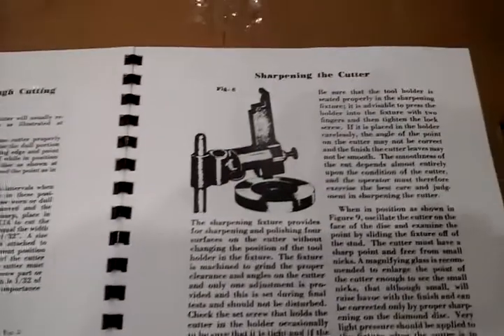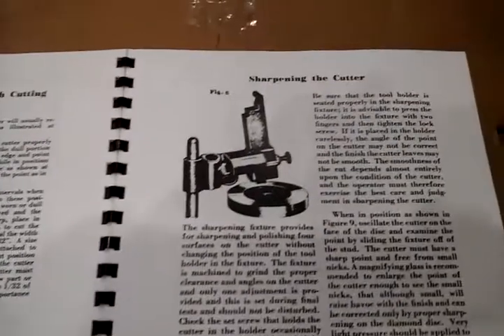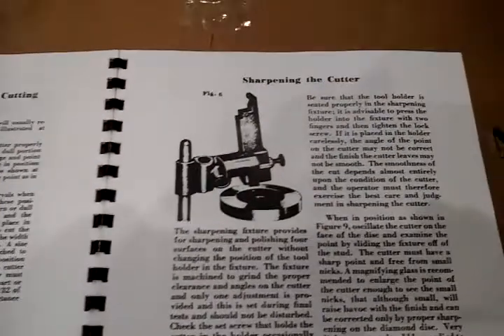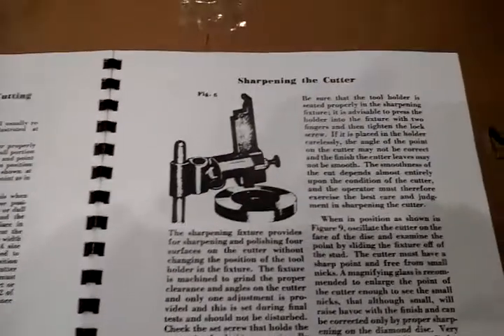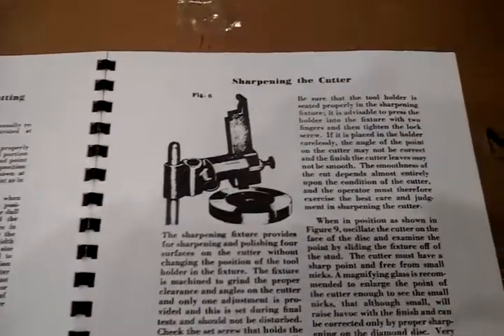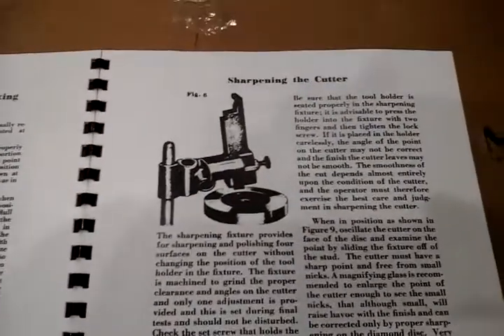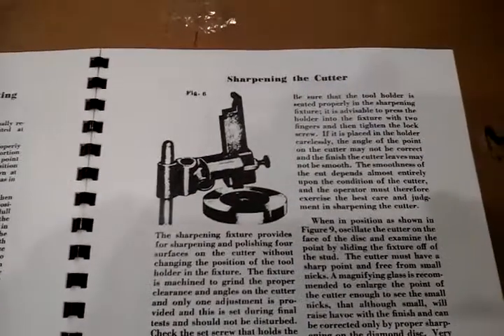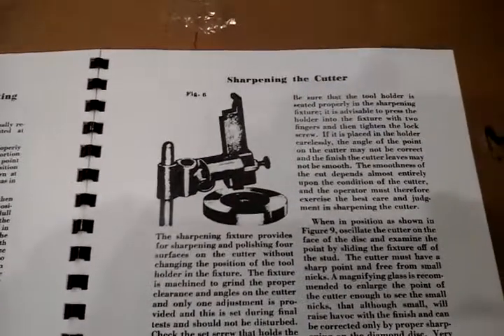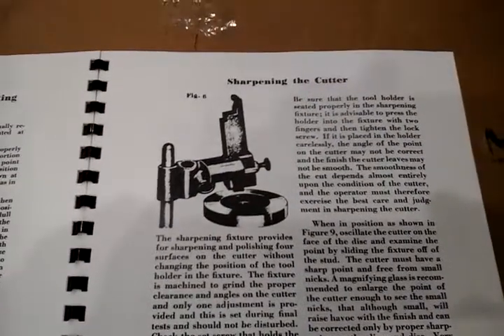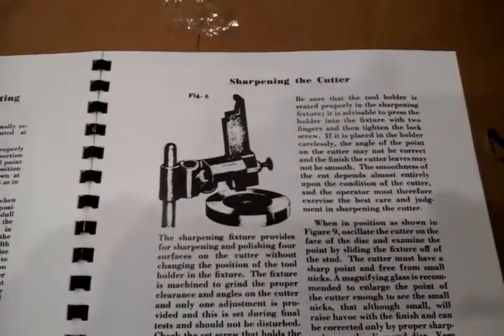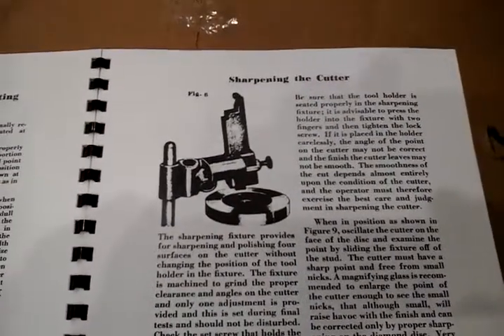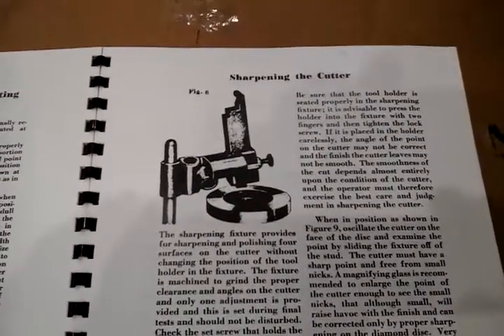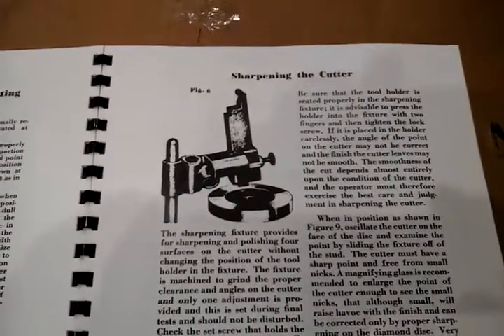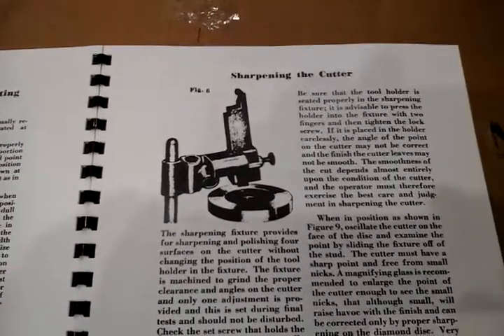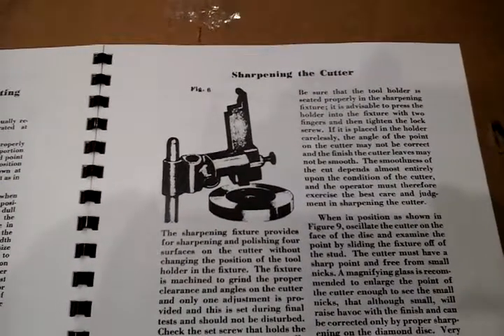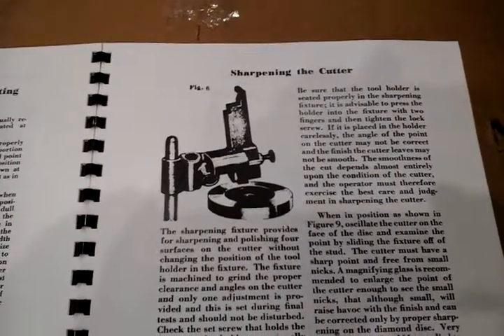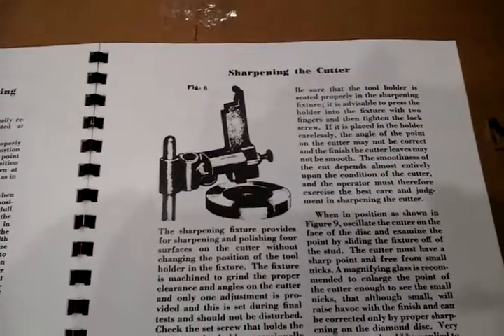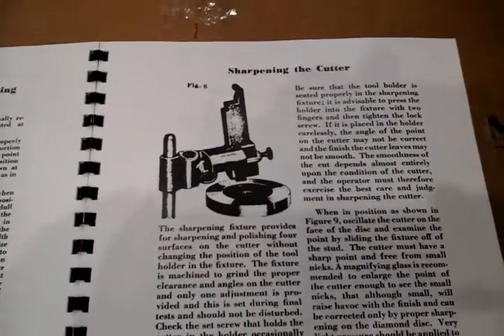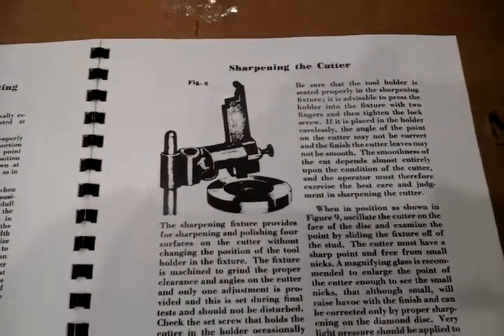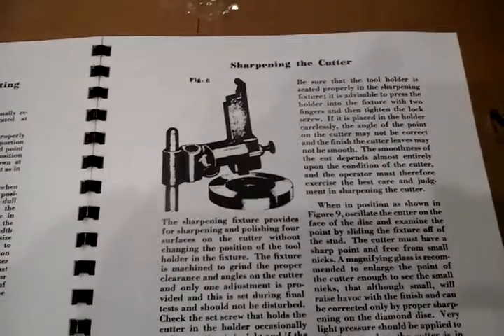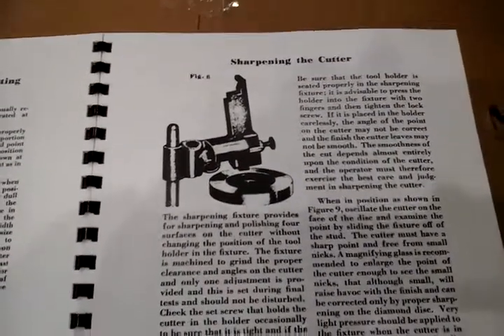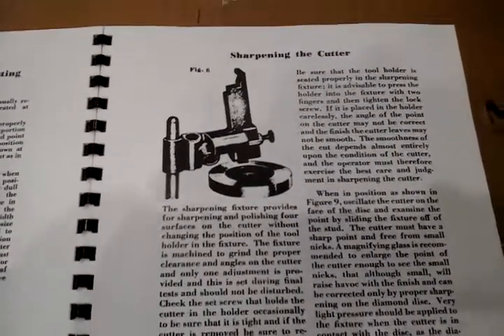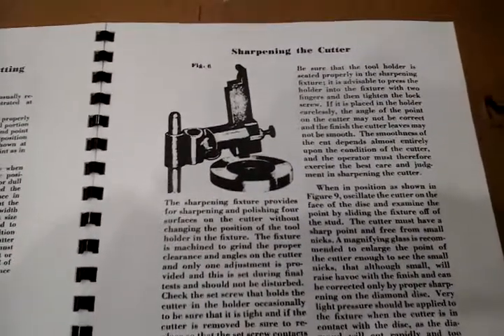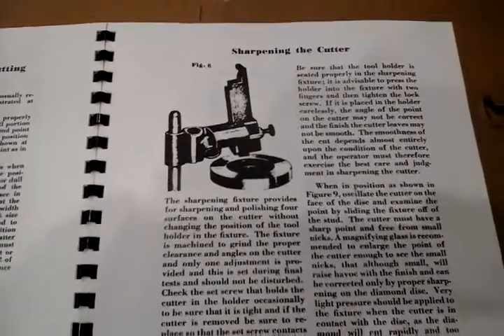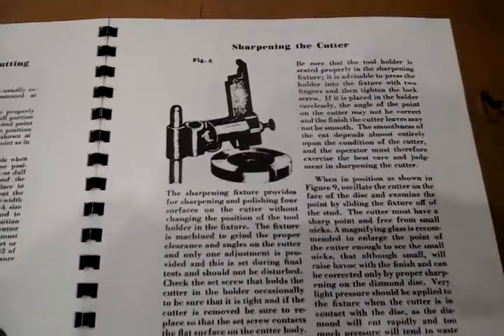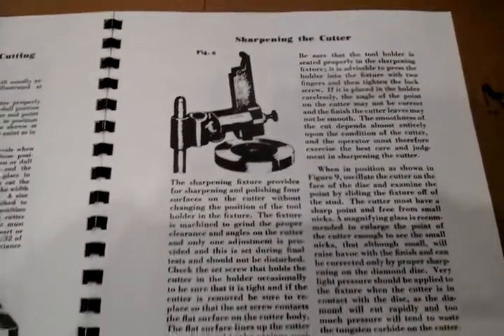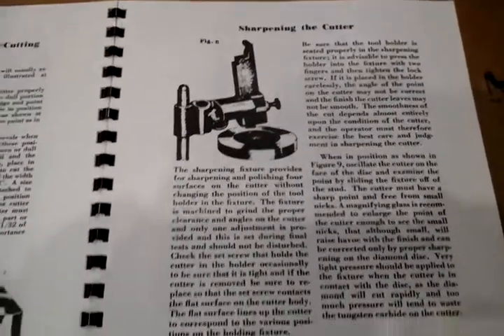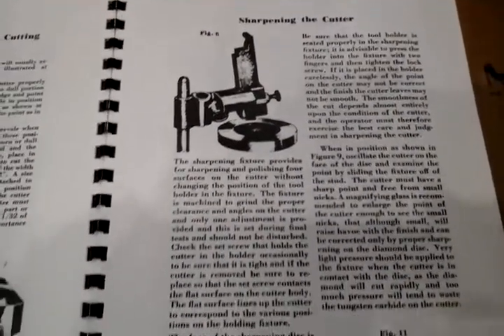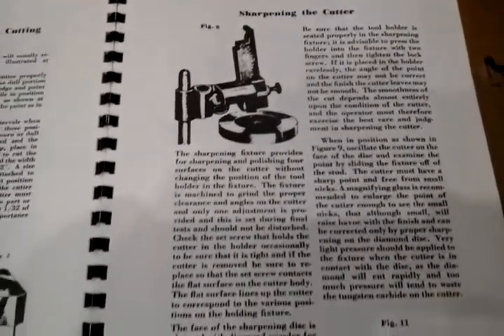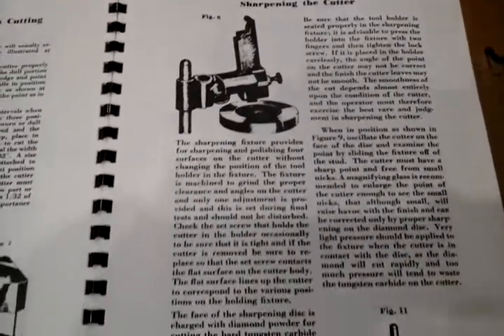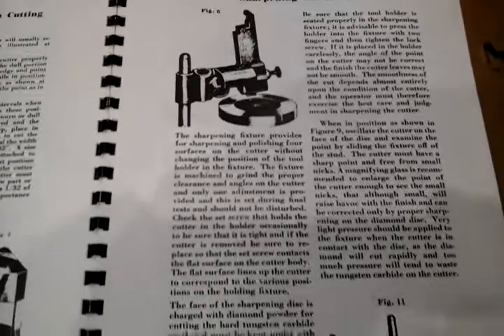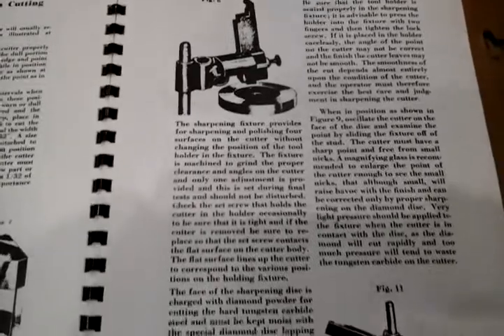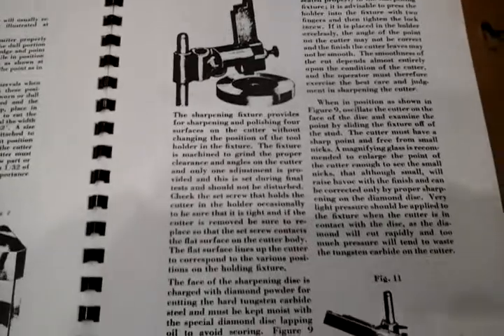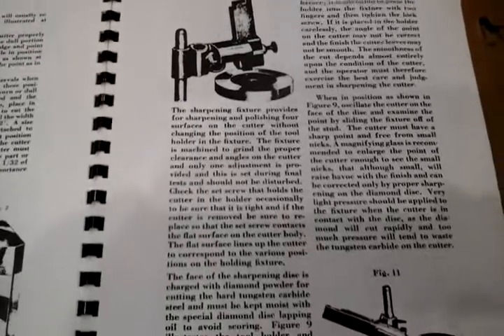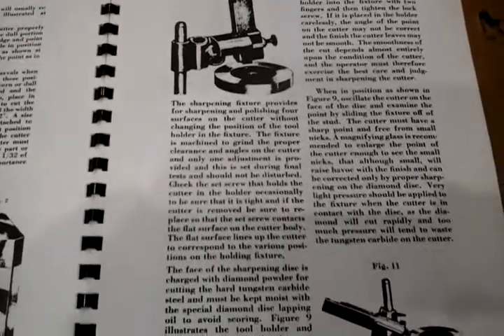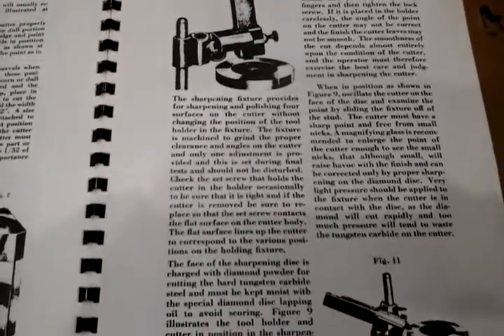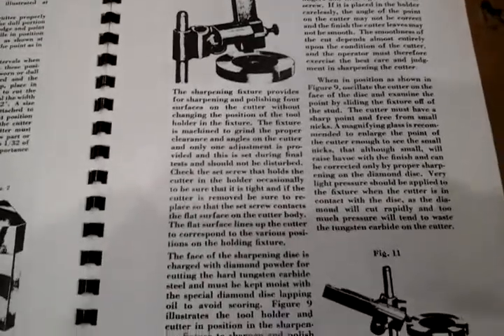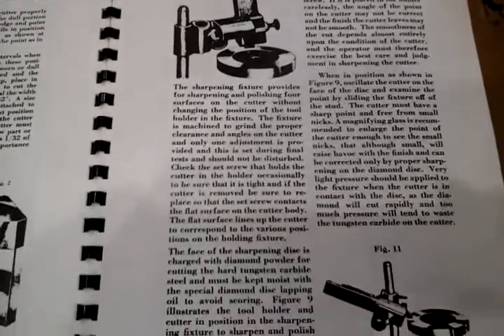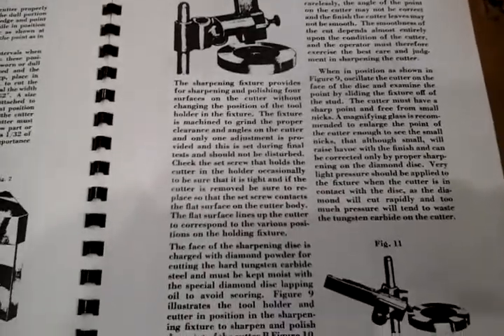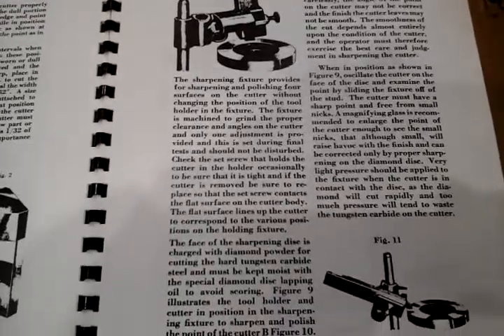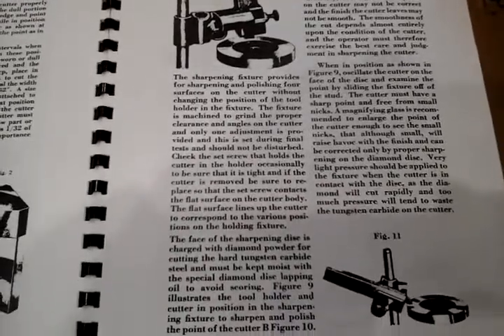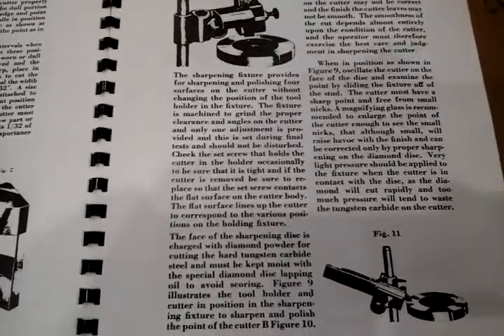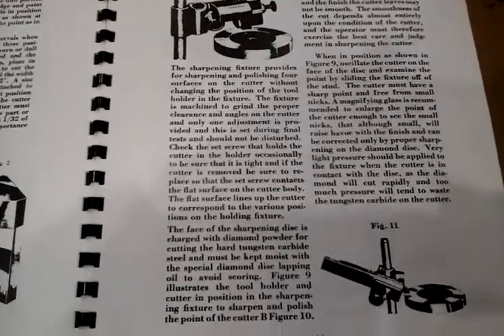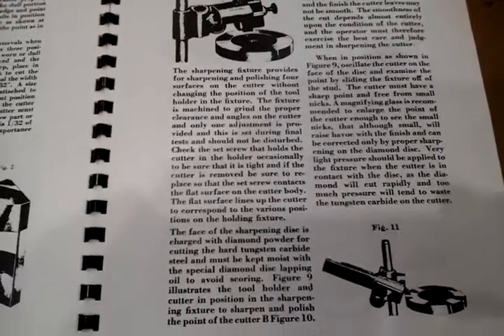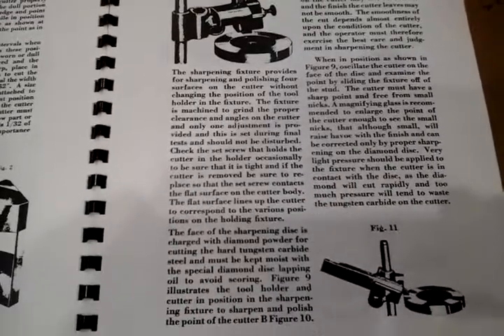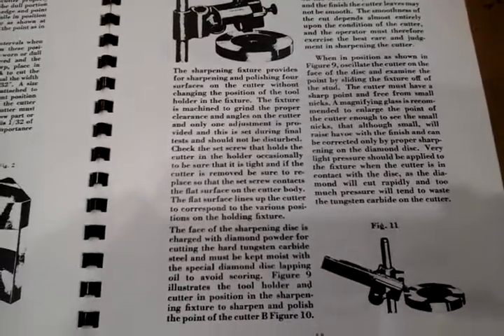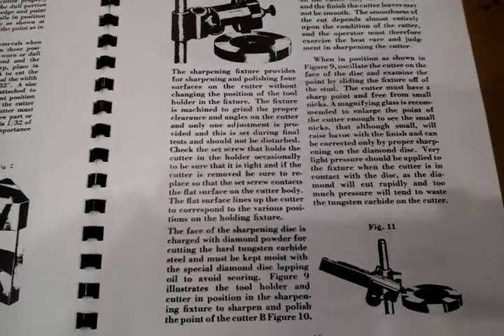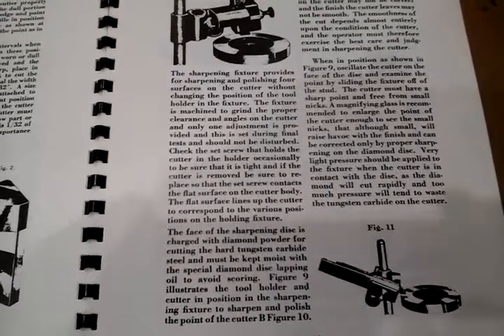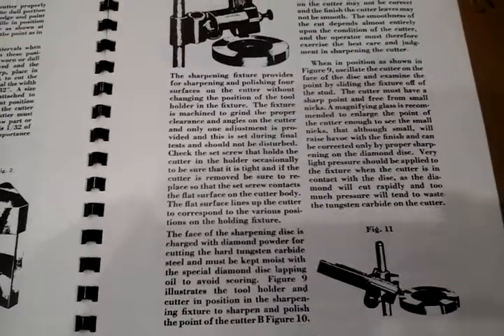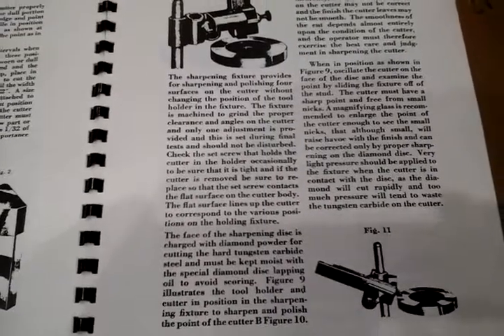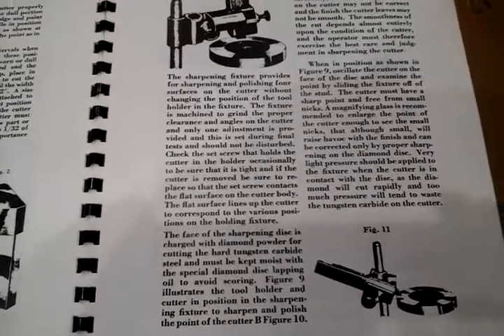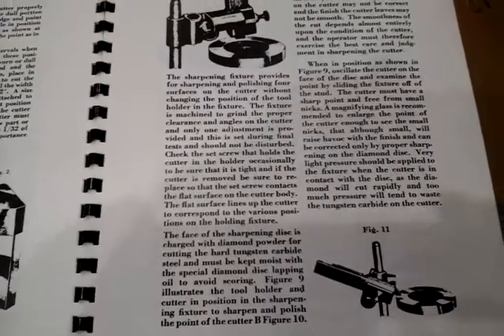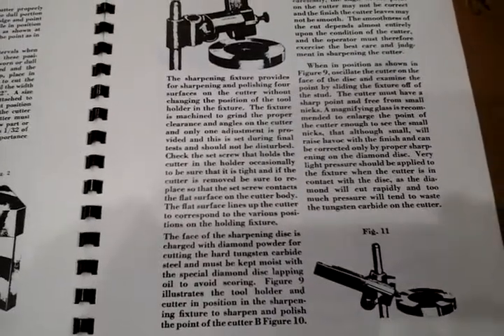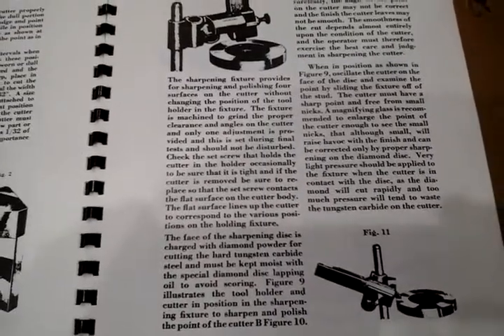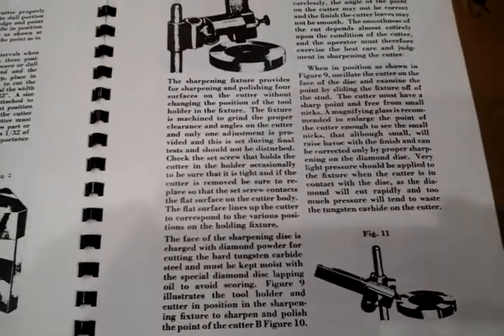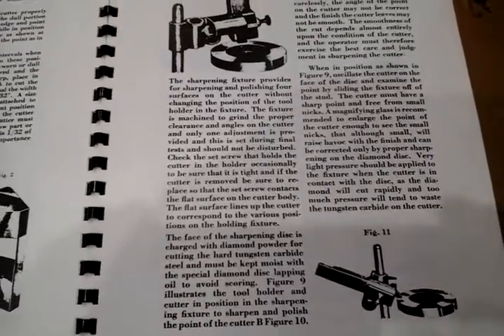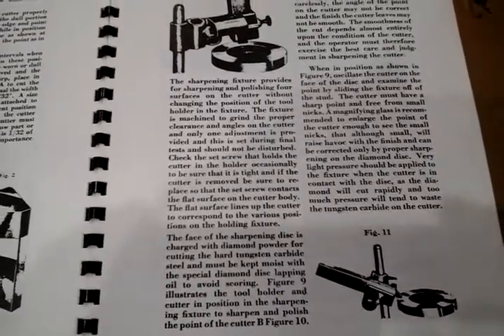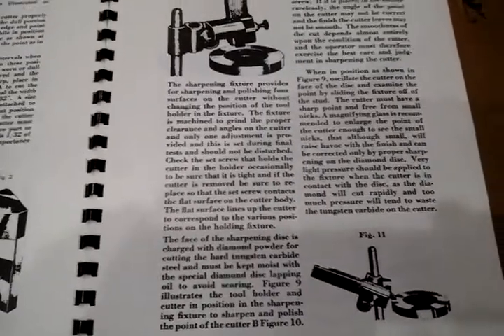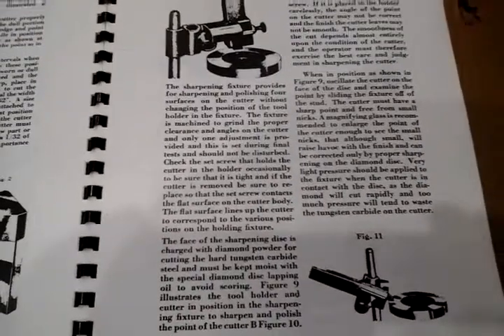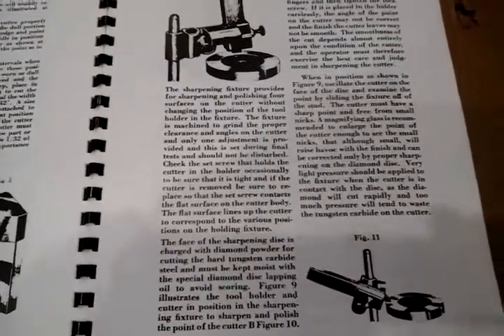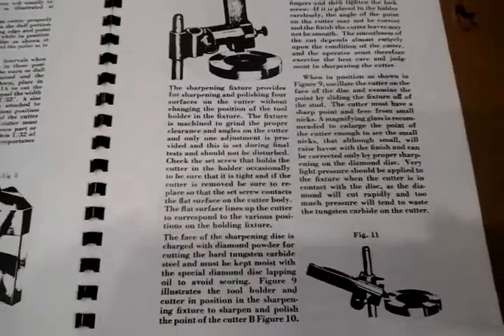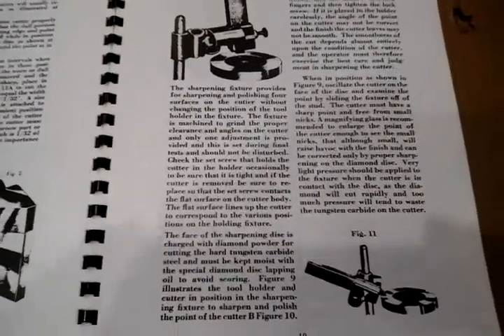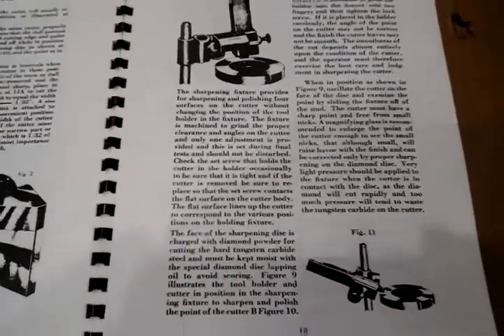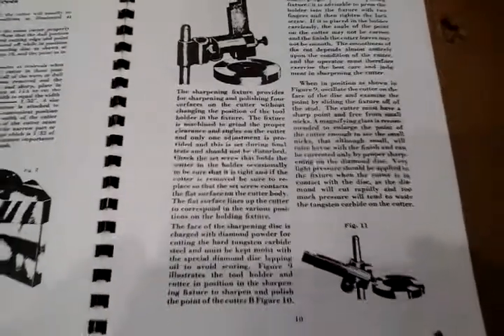More specifics on the methodology for sharpening and the tools you need to use that are part of the accessory kit, which we will show you.